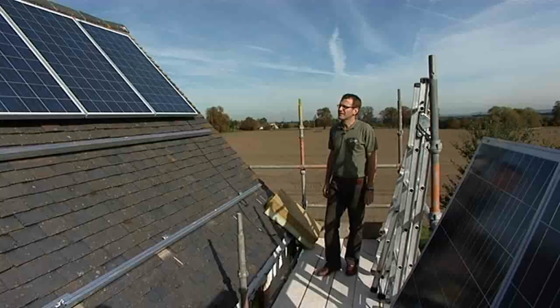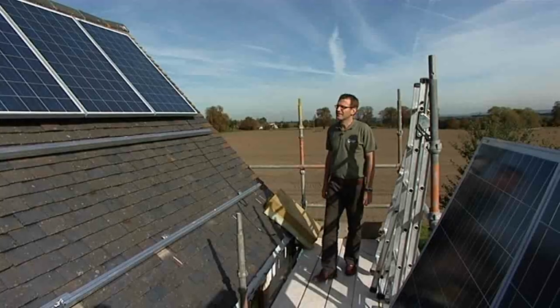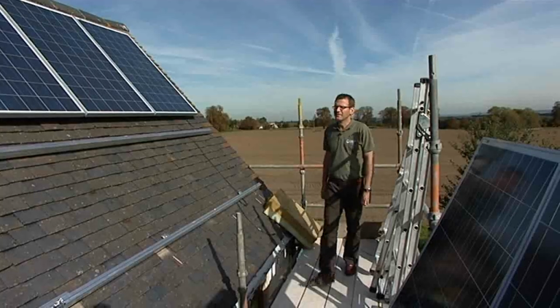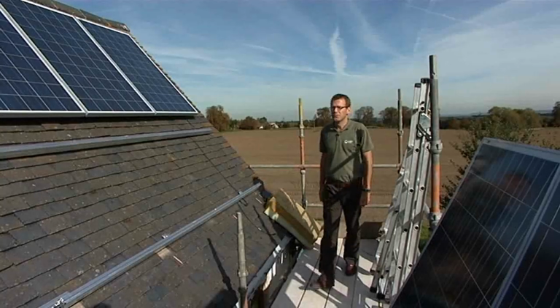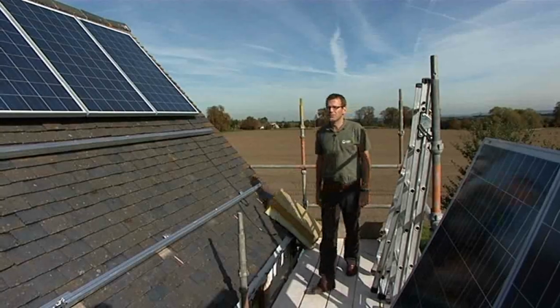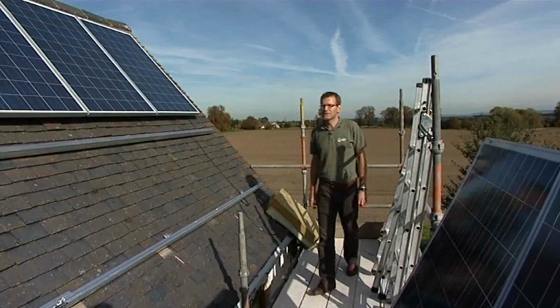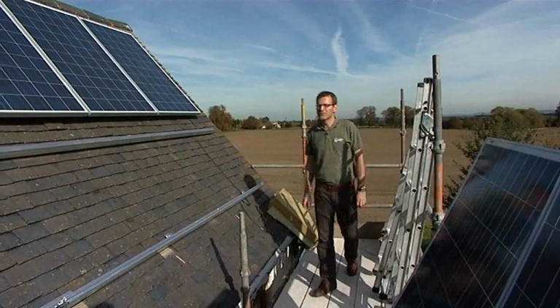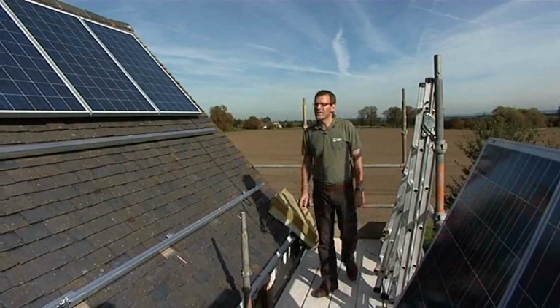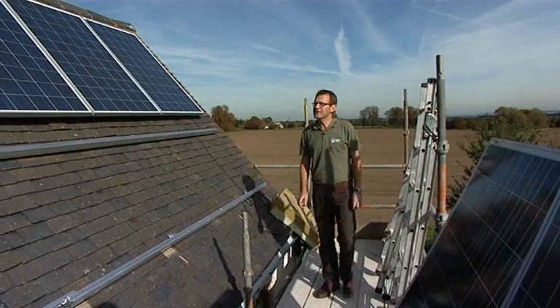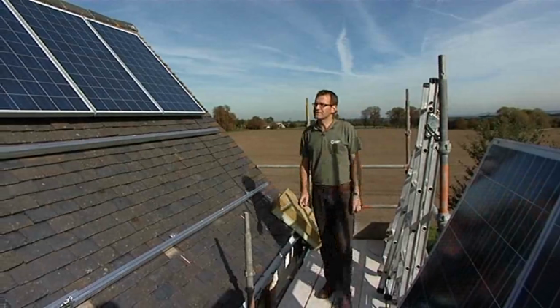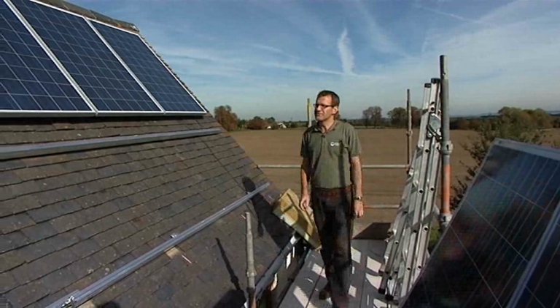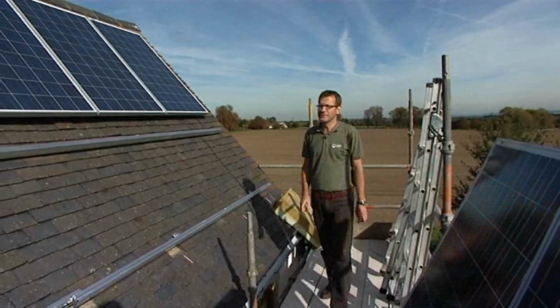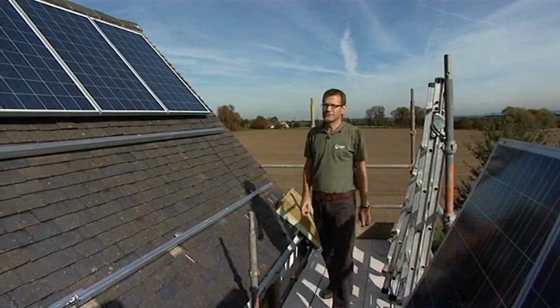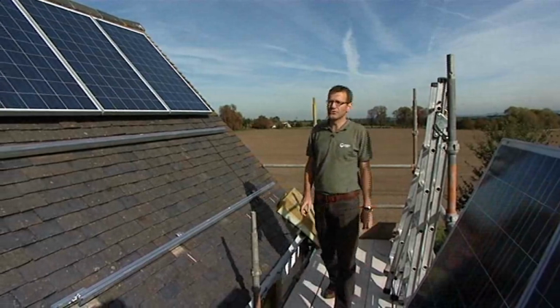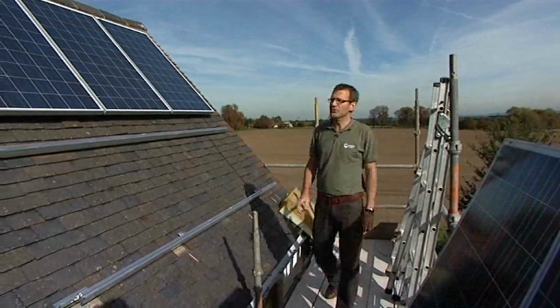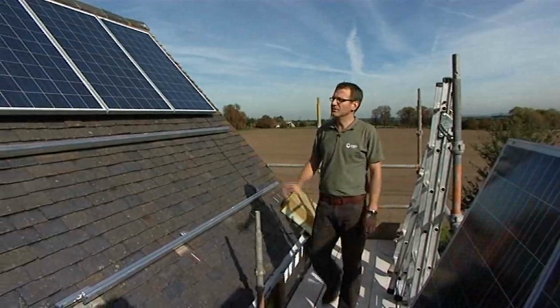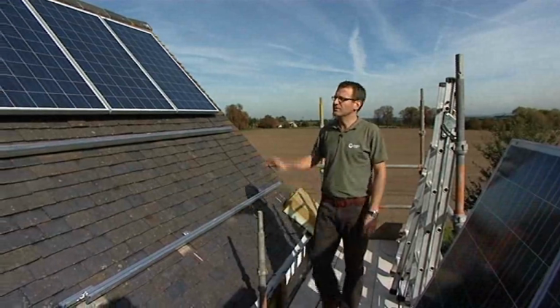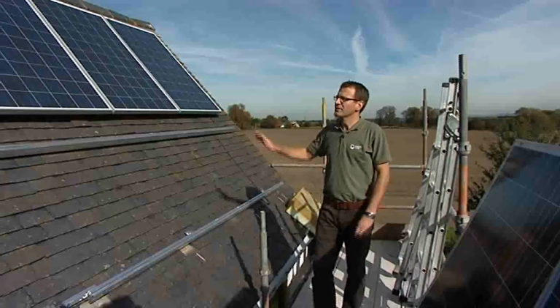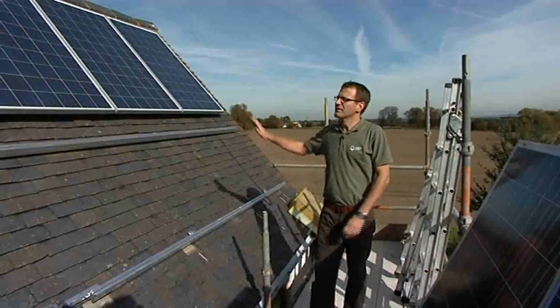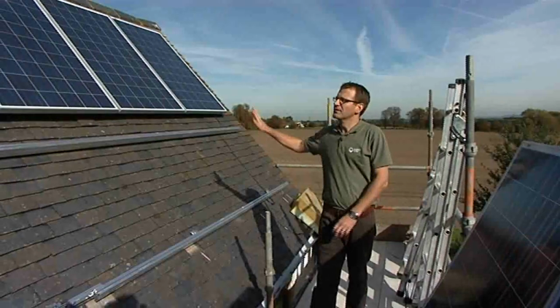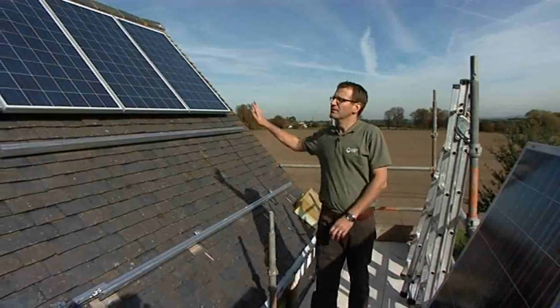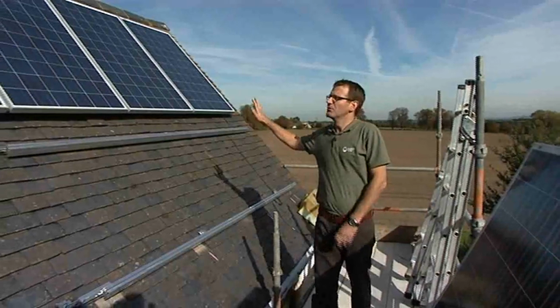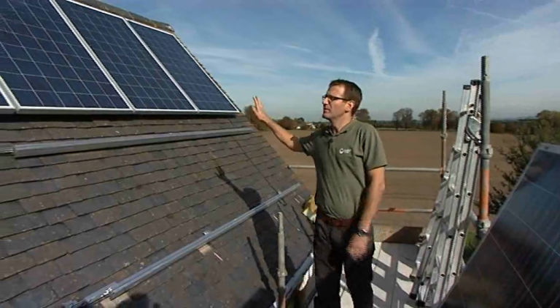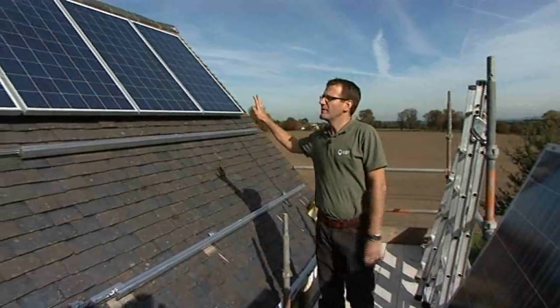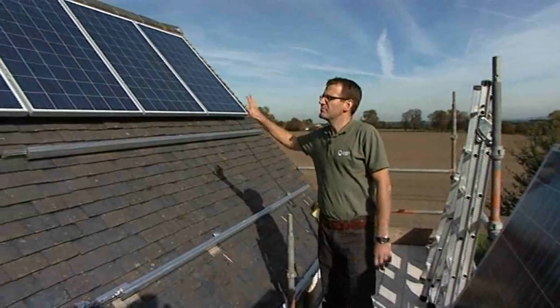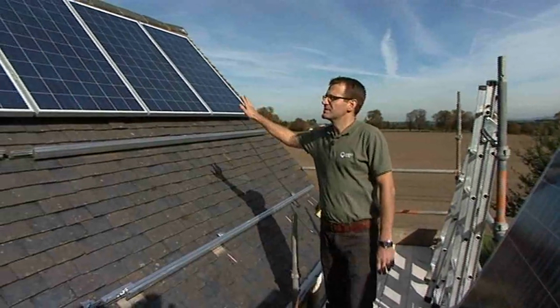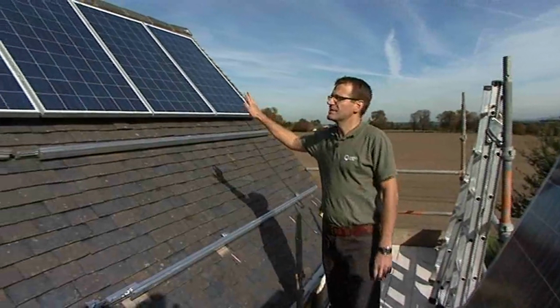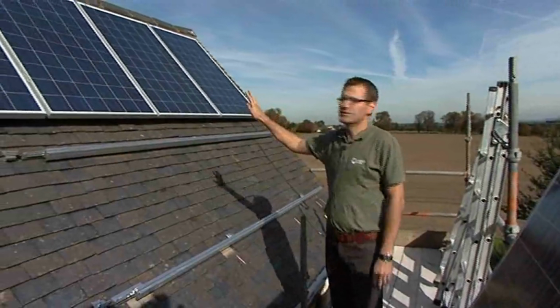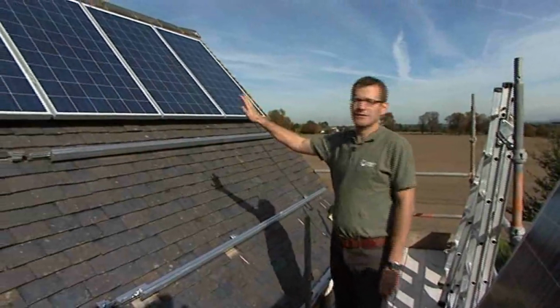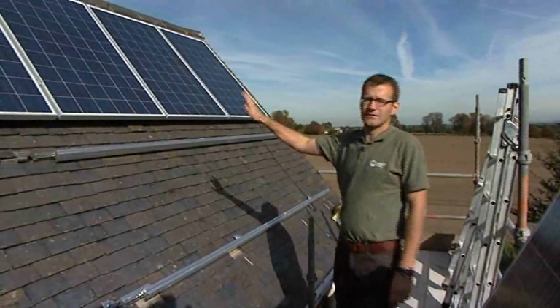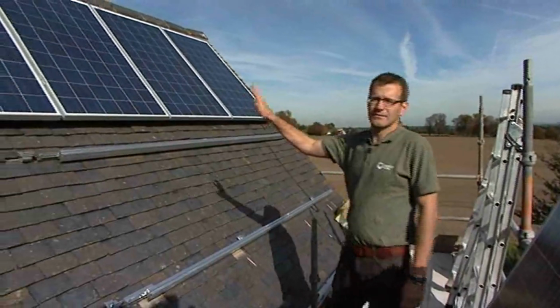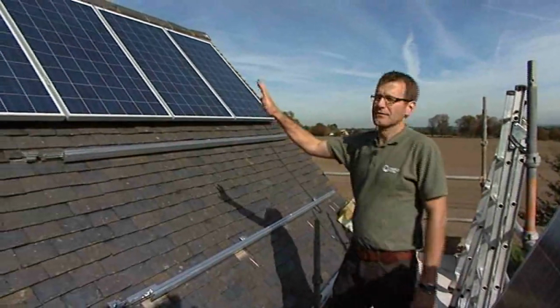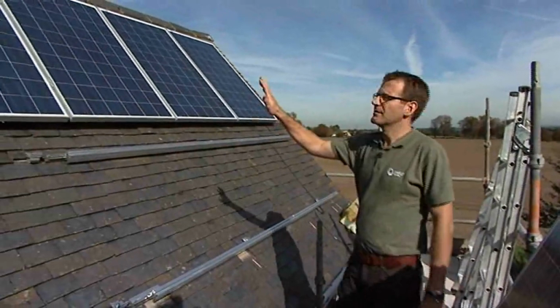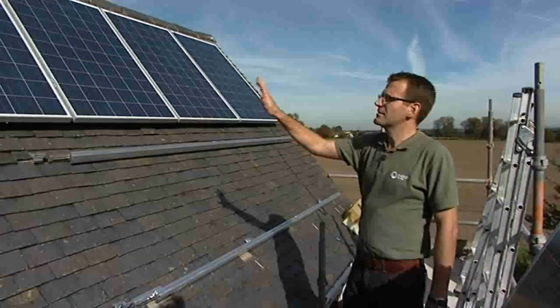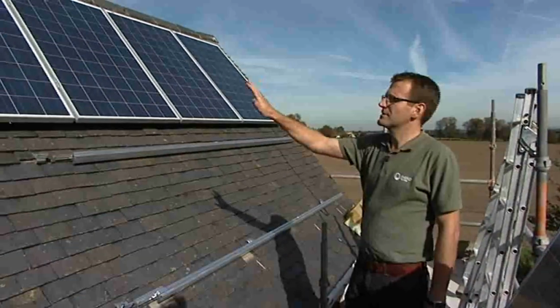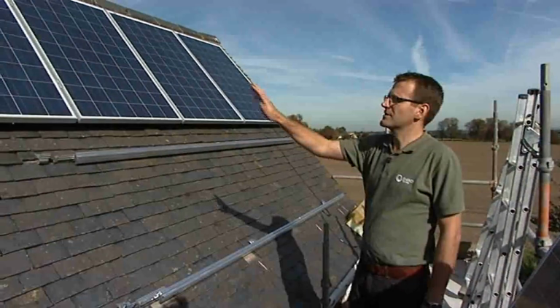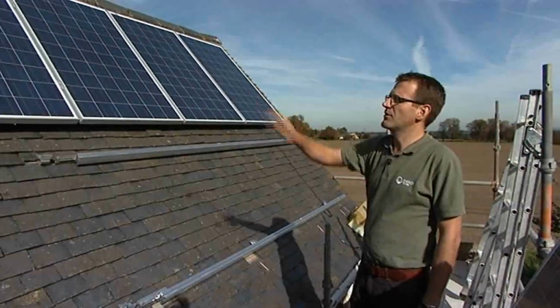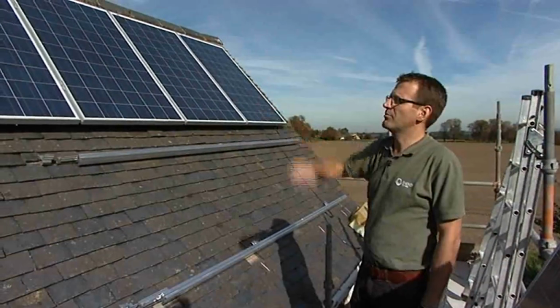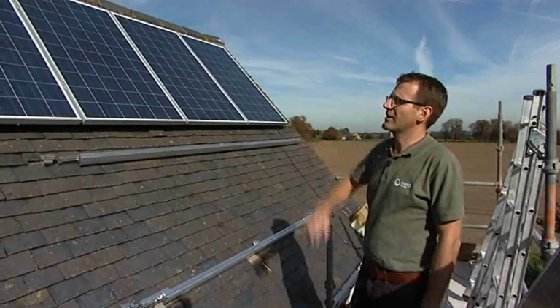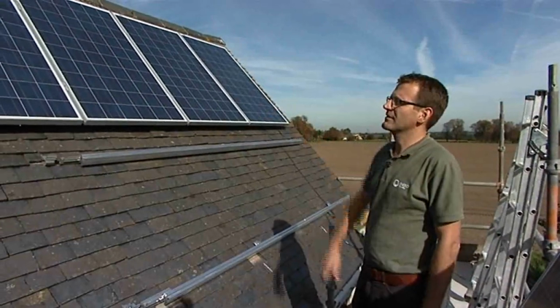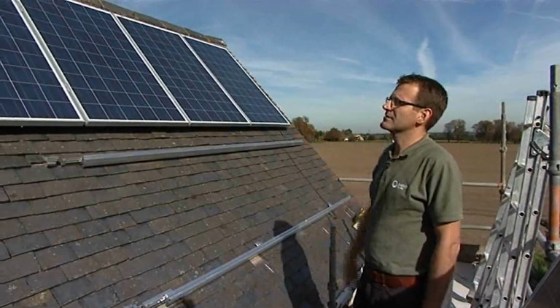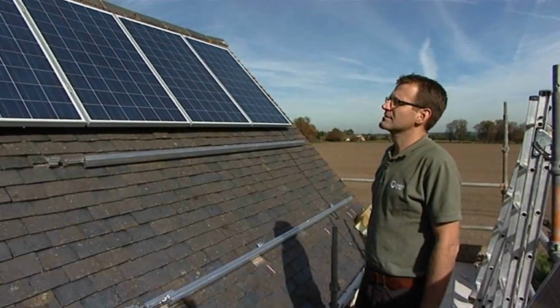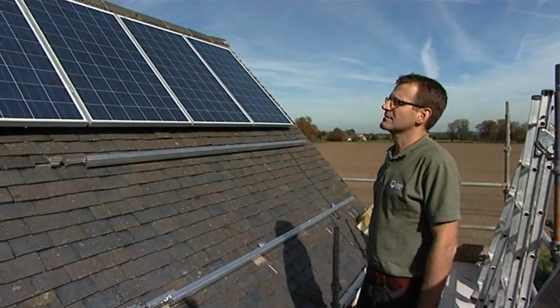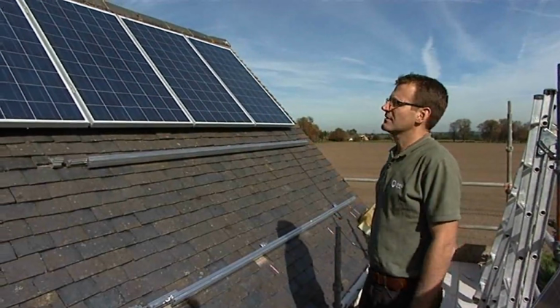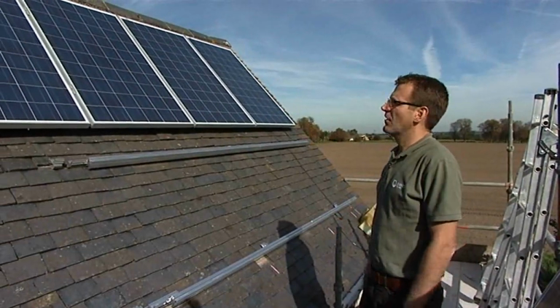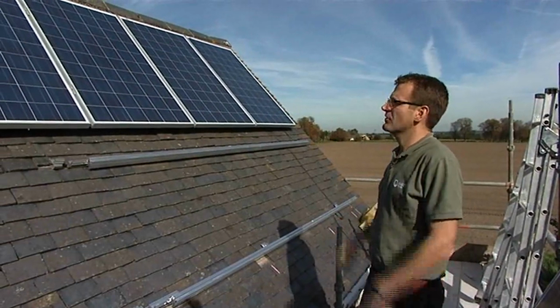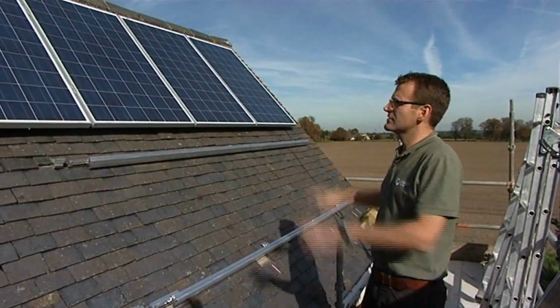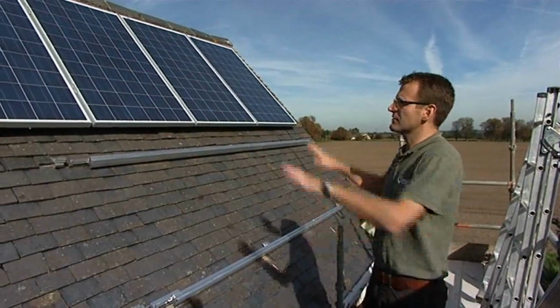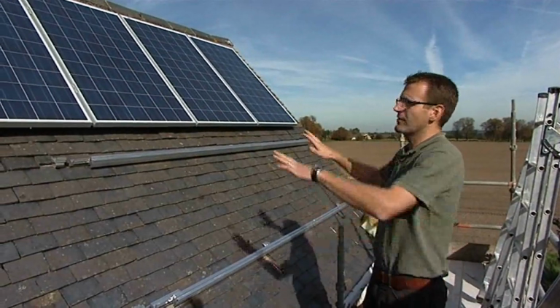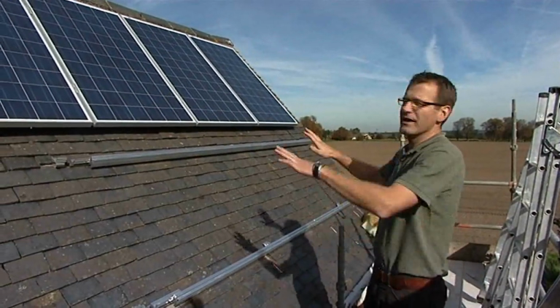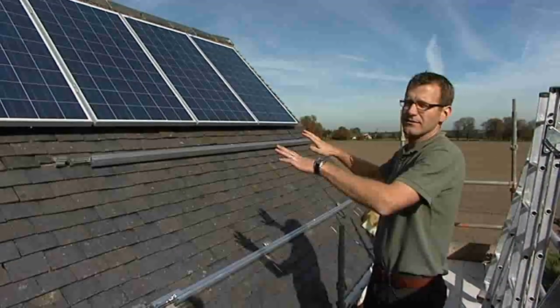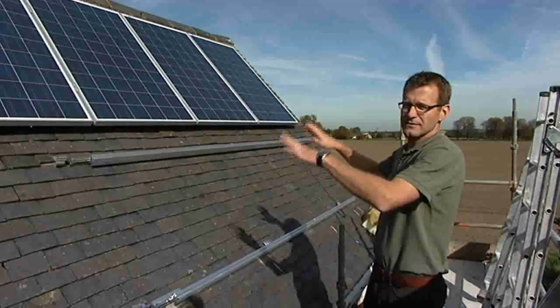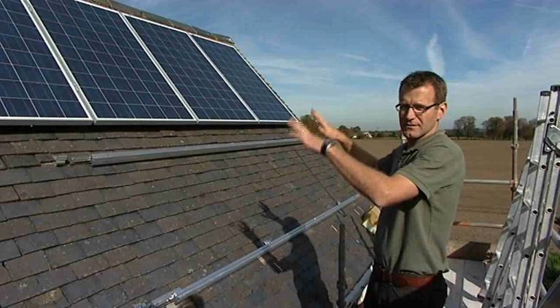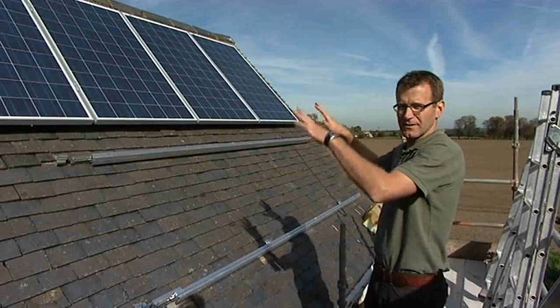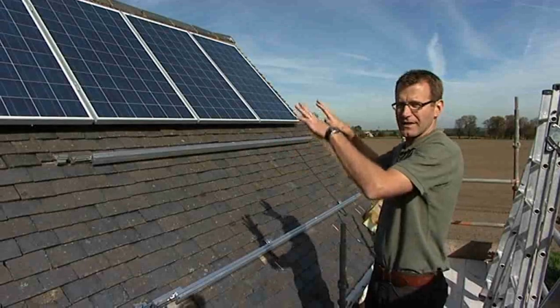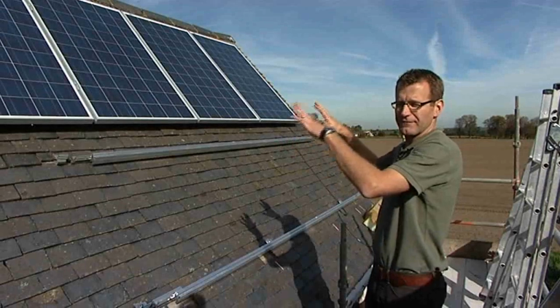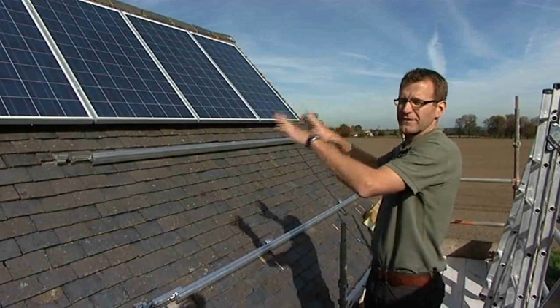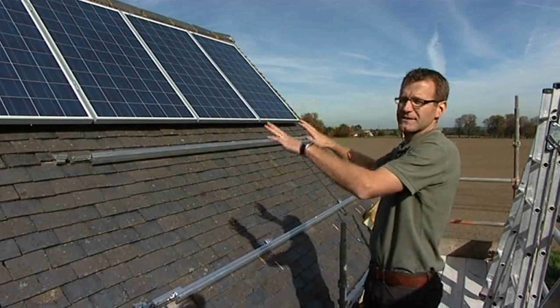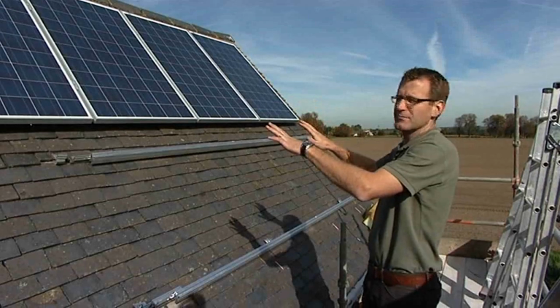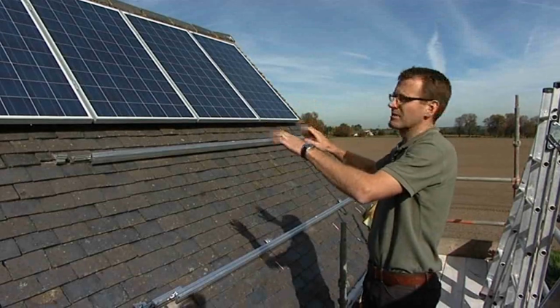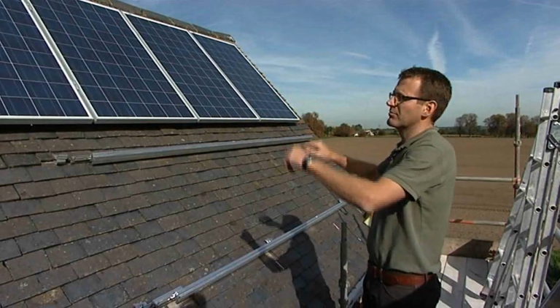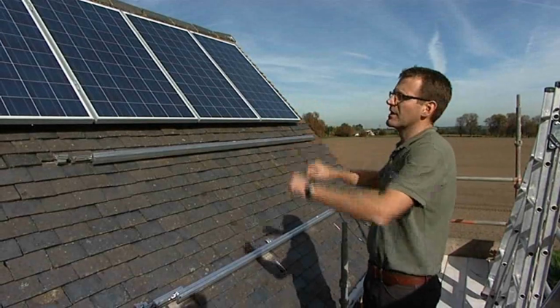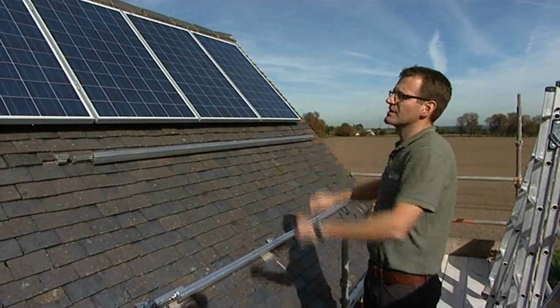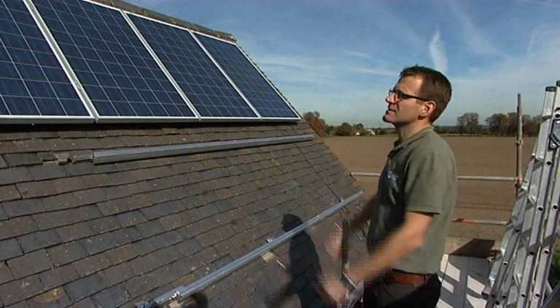Once the rails are installed, we then position the solar panels onto the rails and fix them in place.